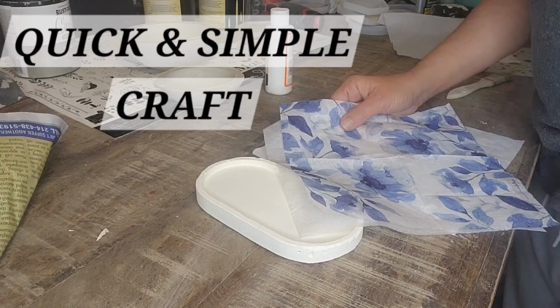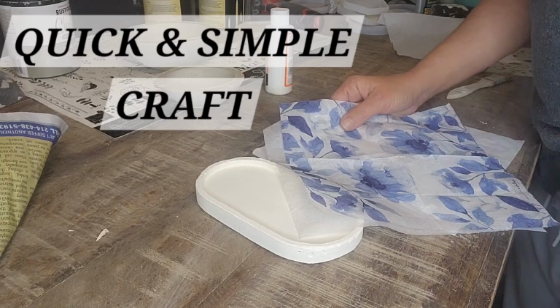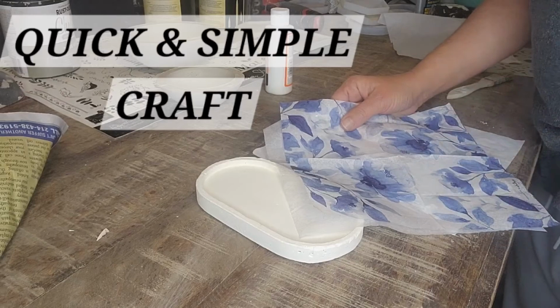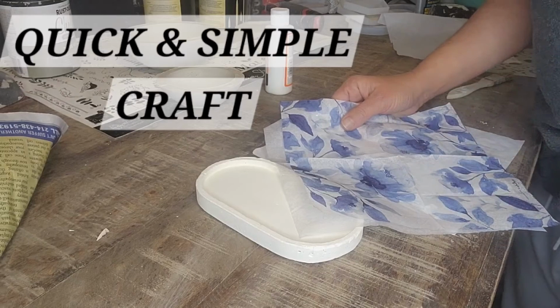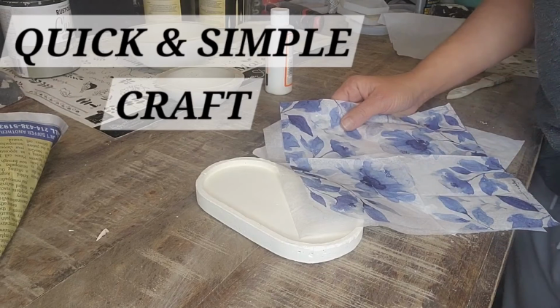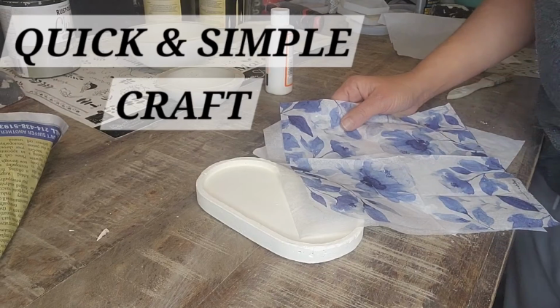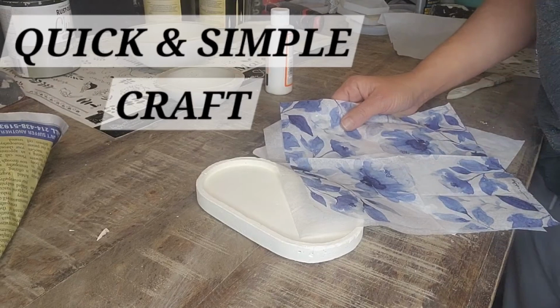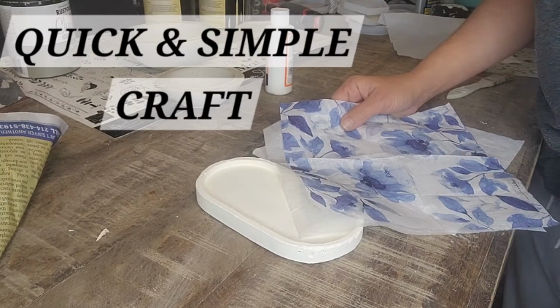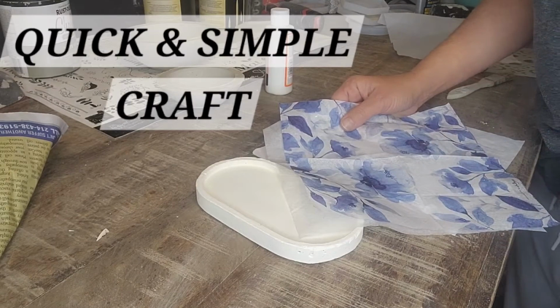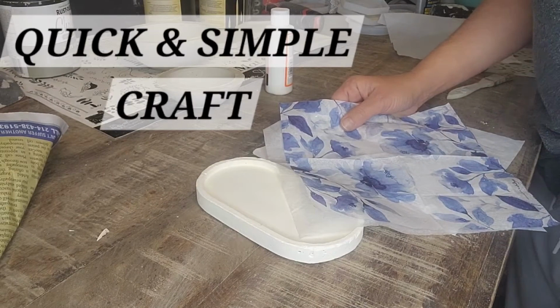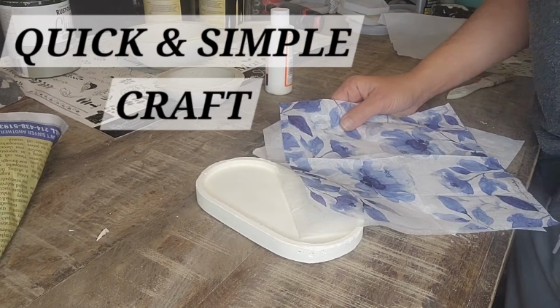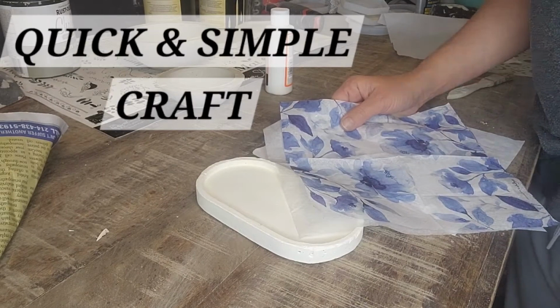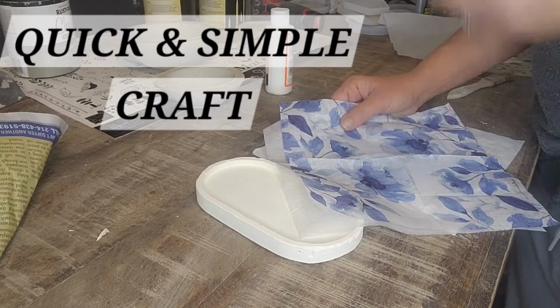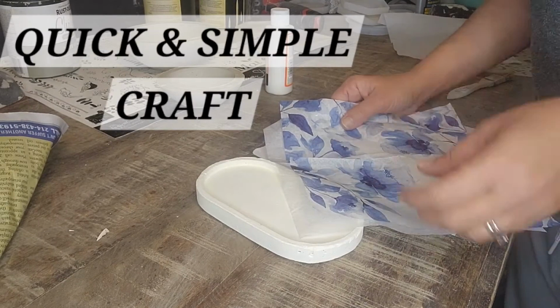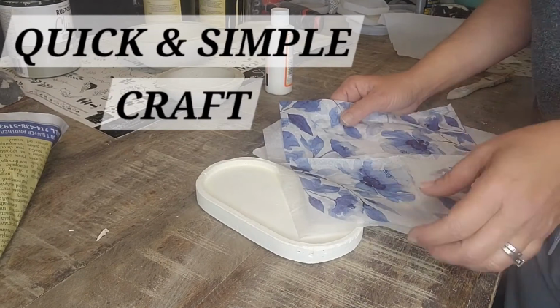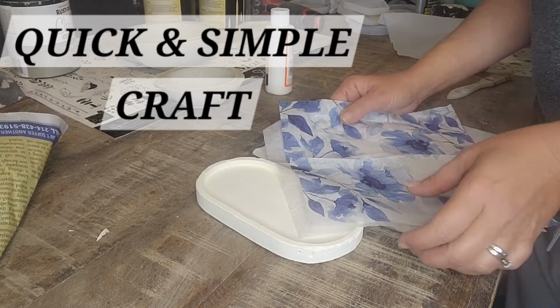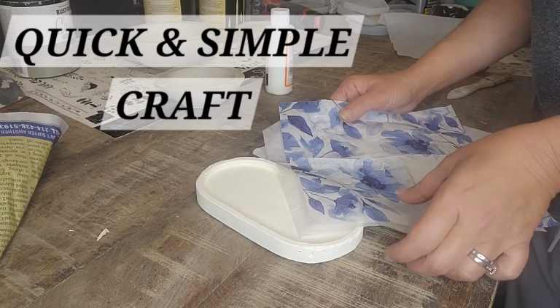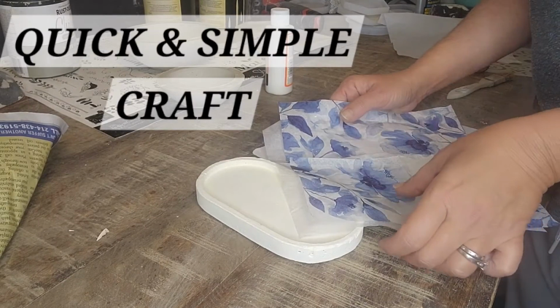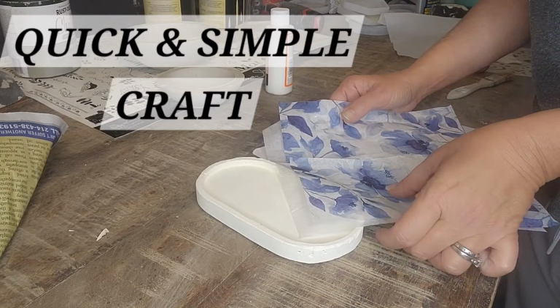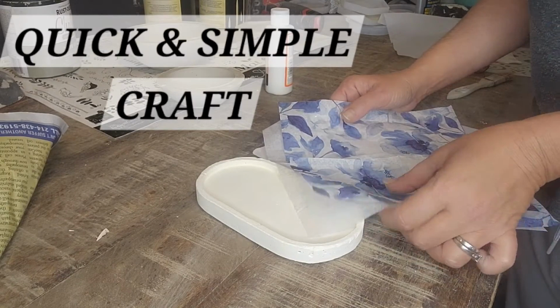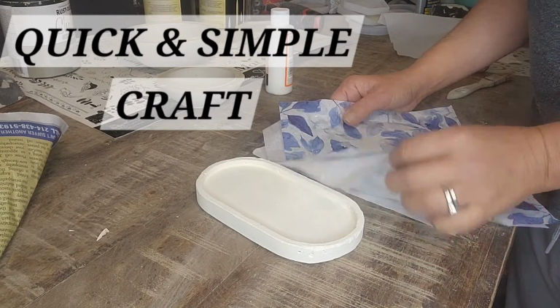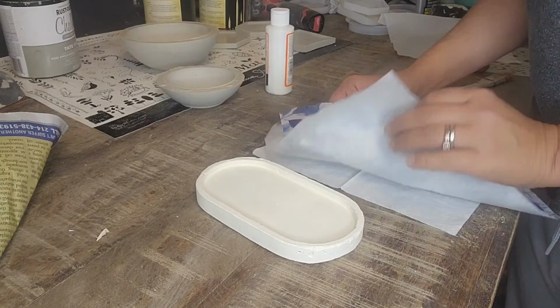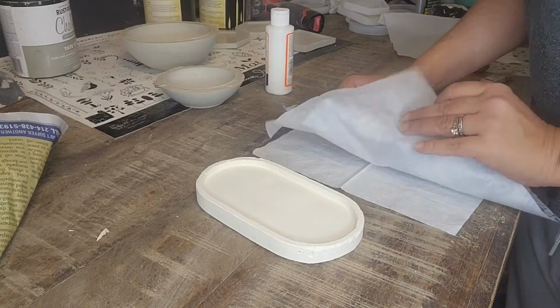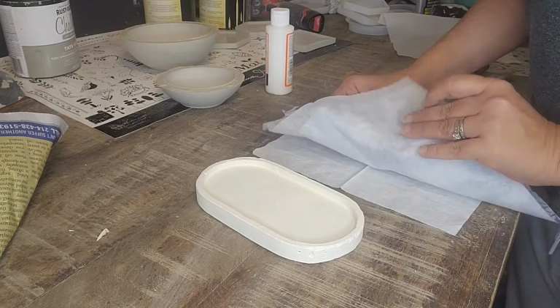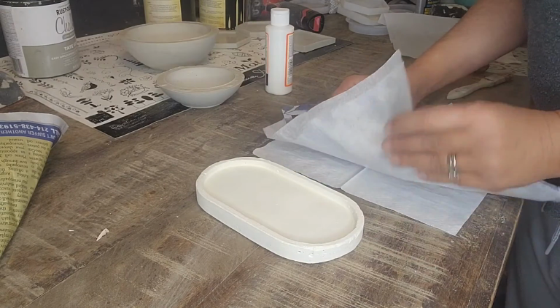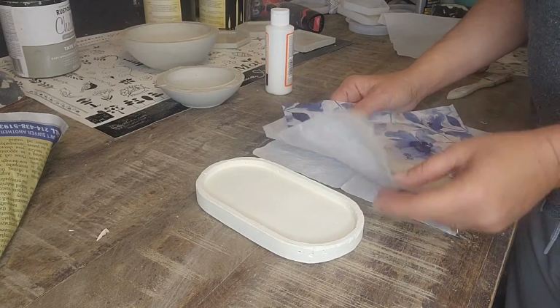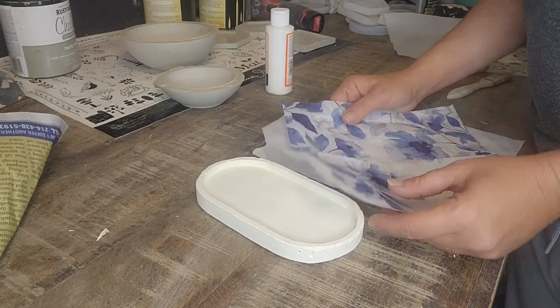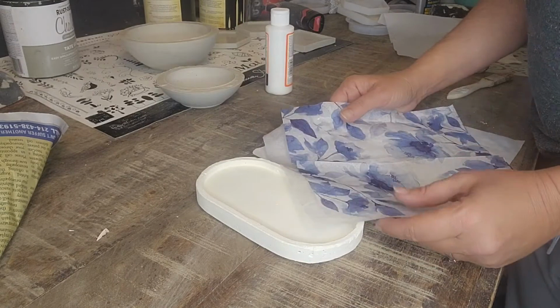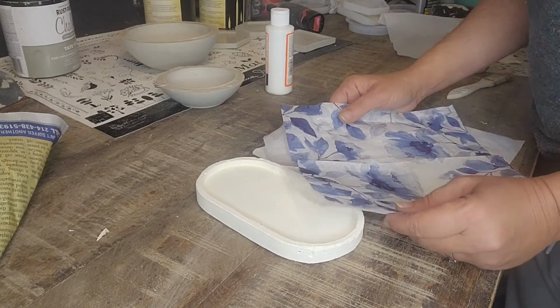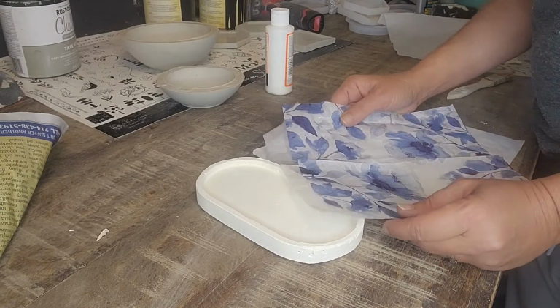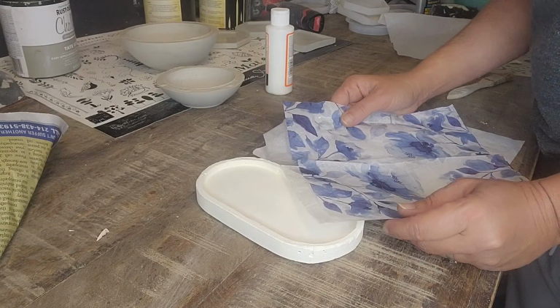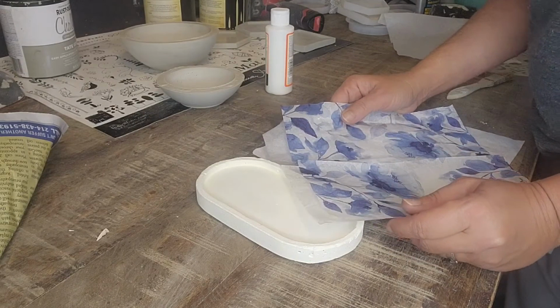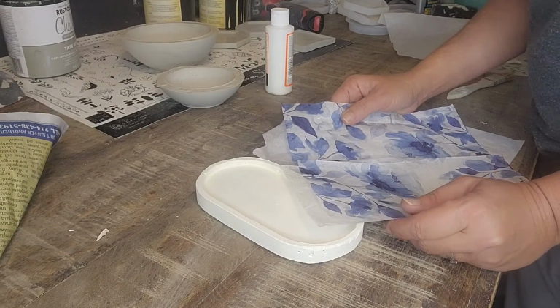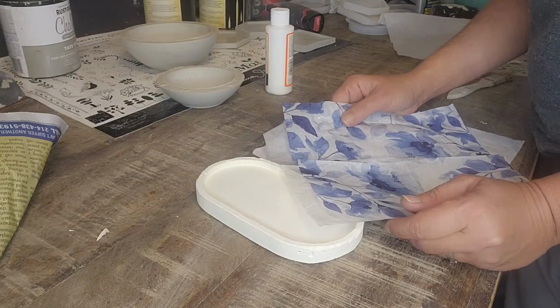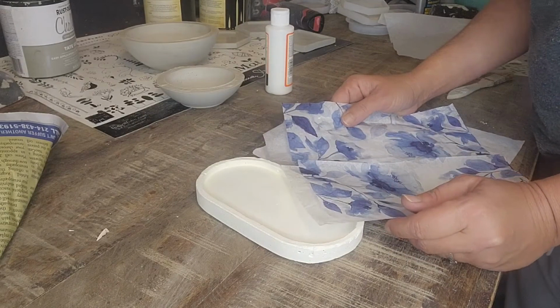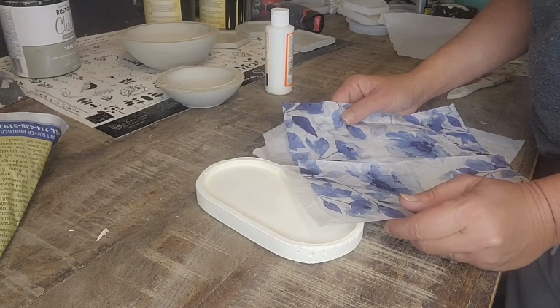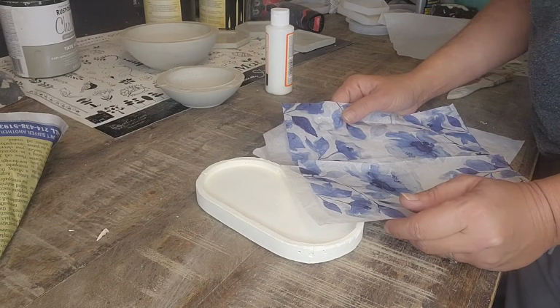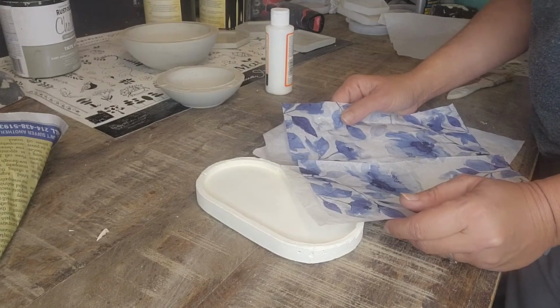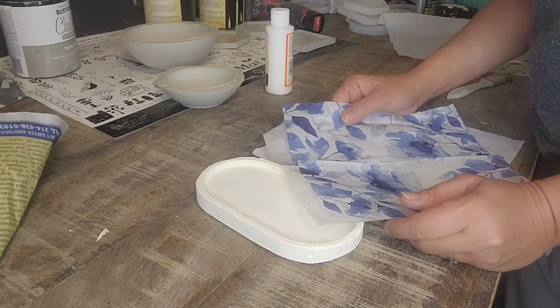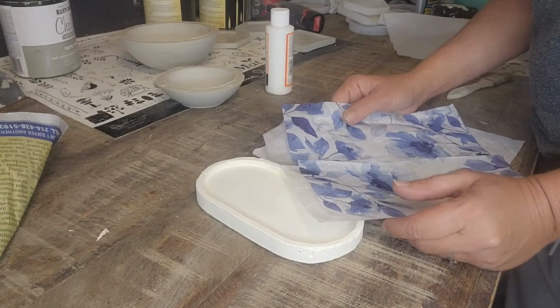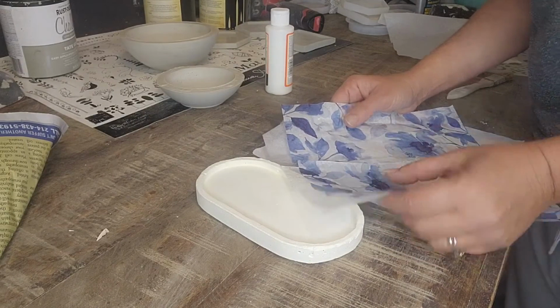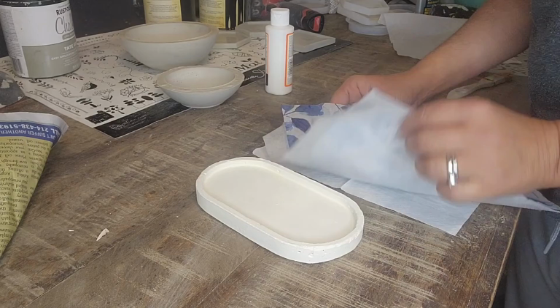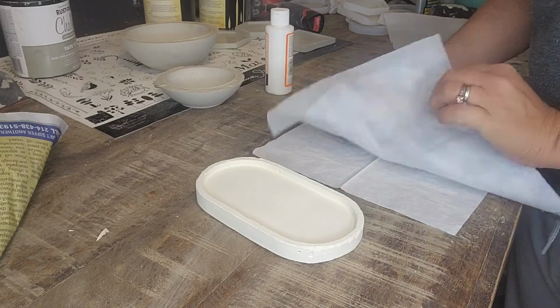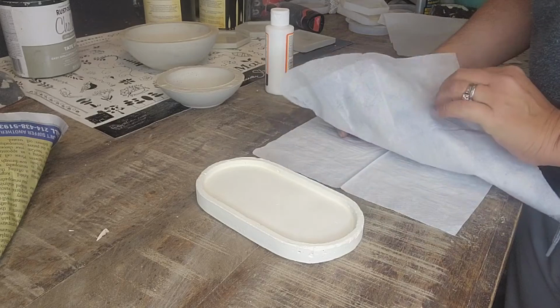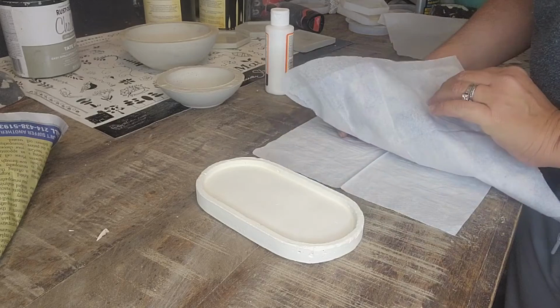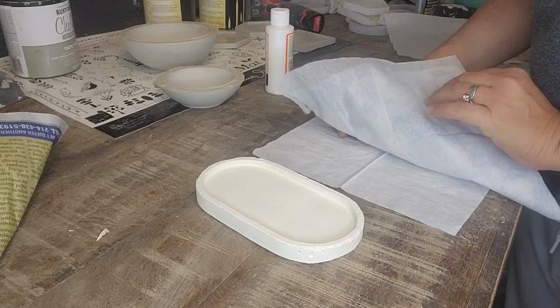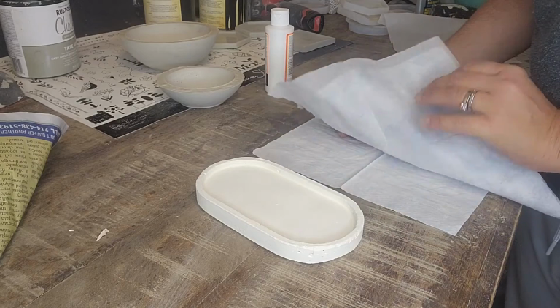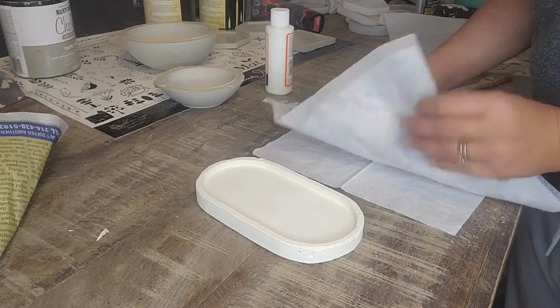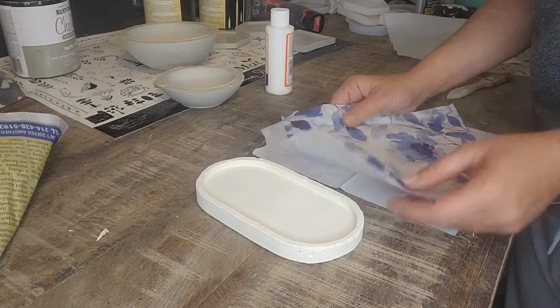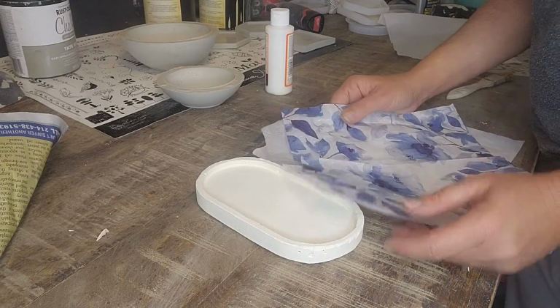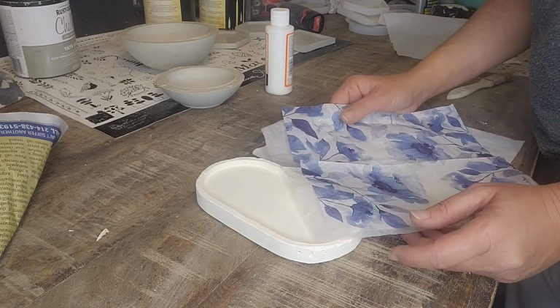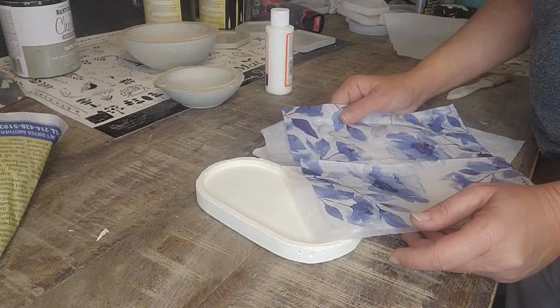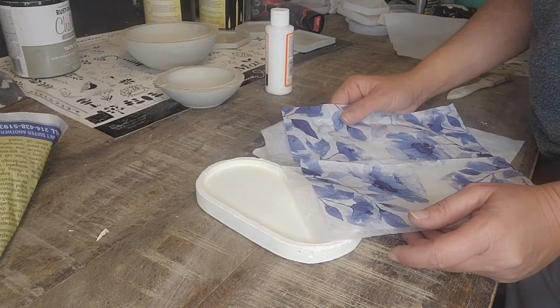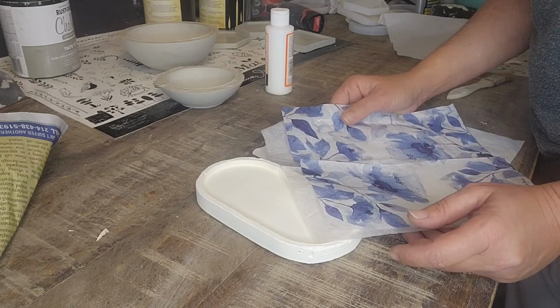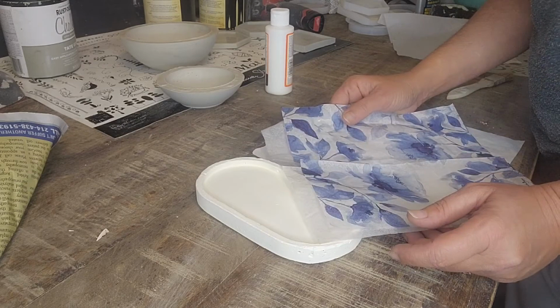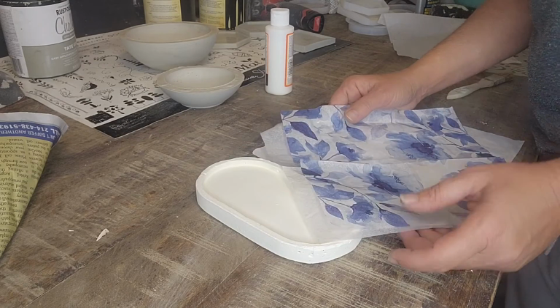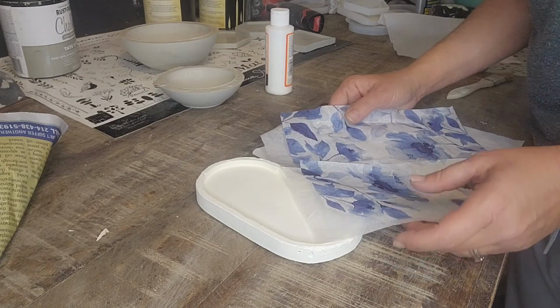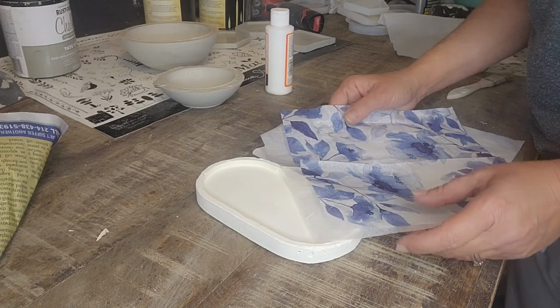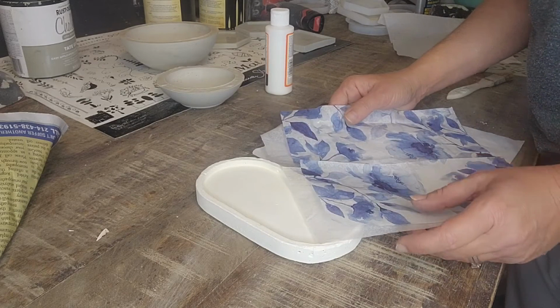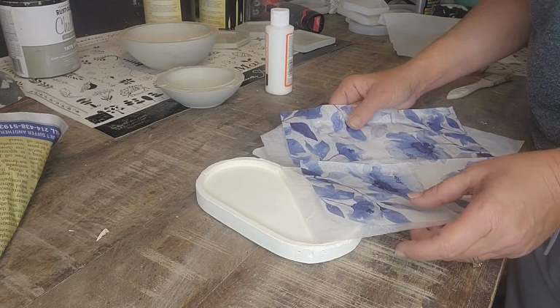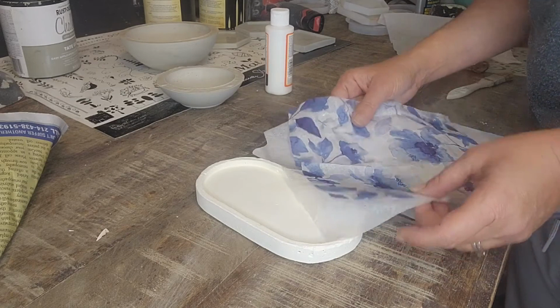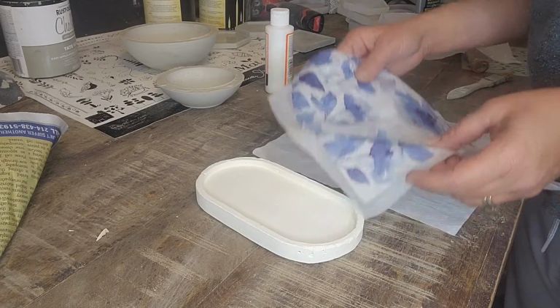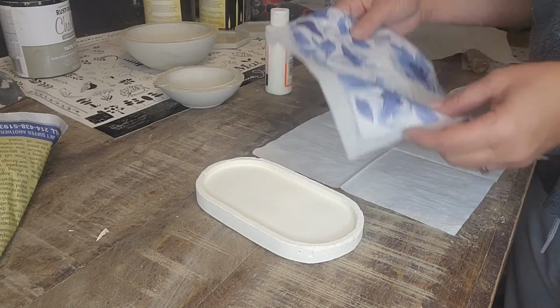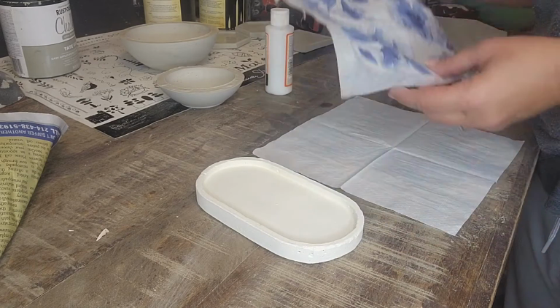Hey guys, I'm going to show you a really quick little neat craft that you guys can do with decoupage.